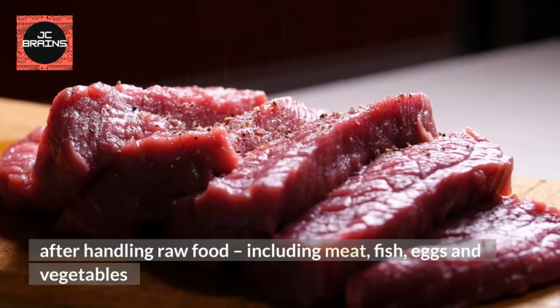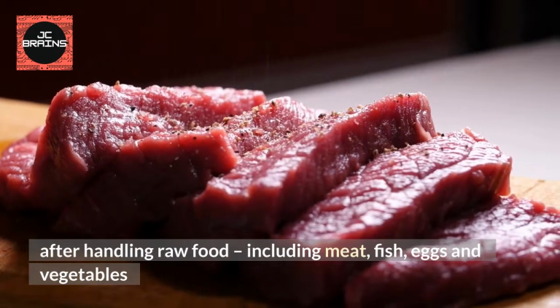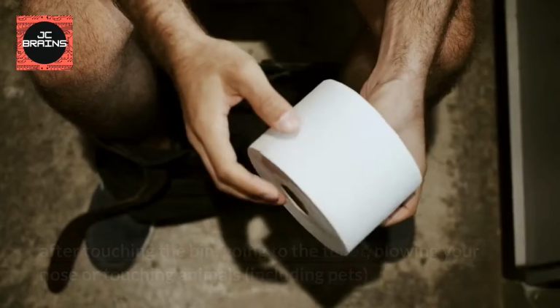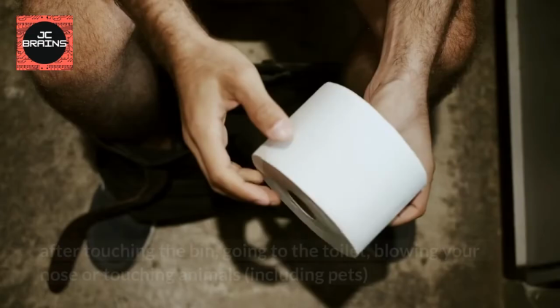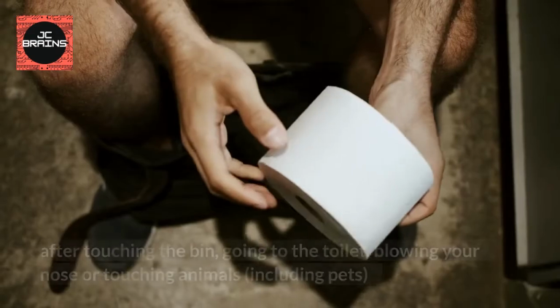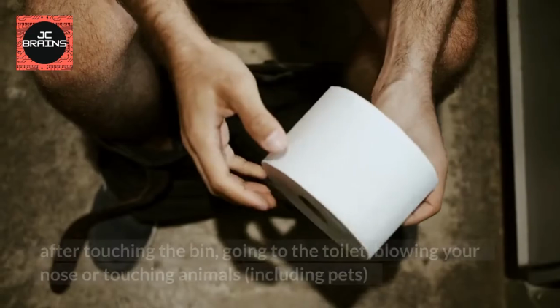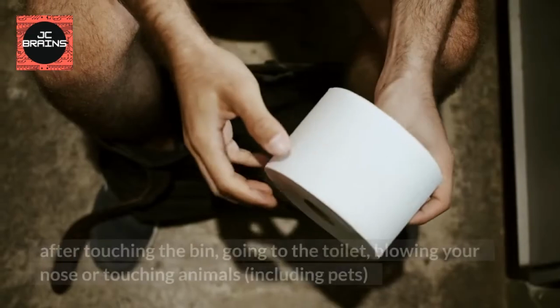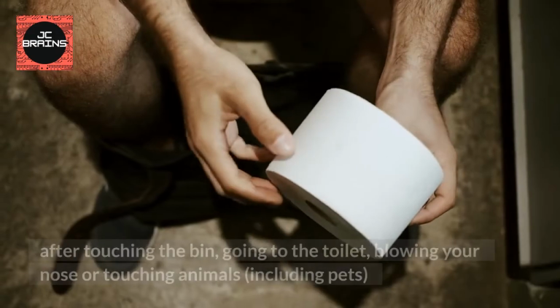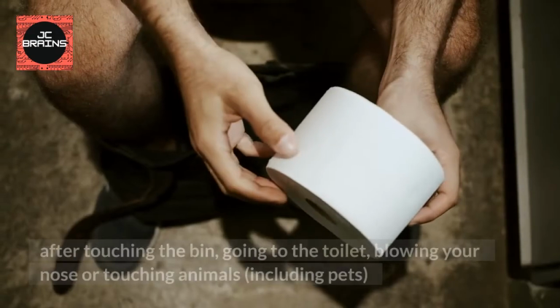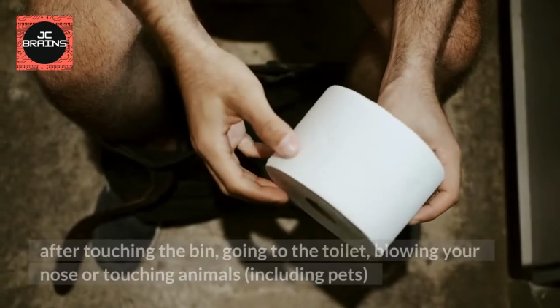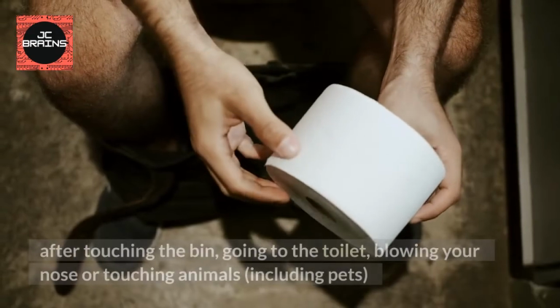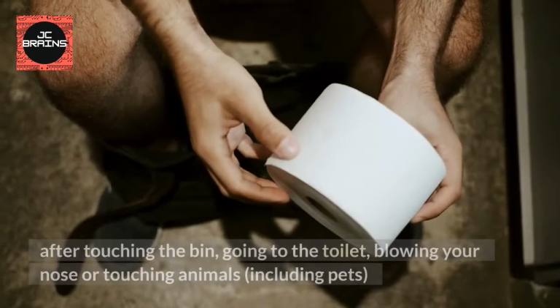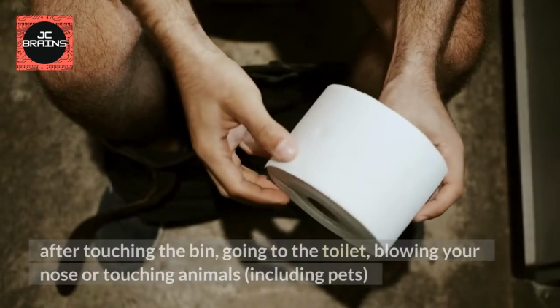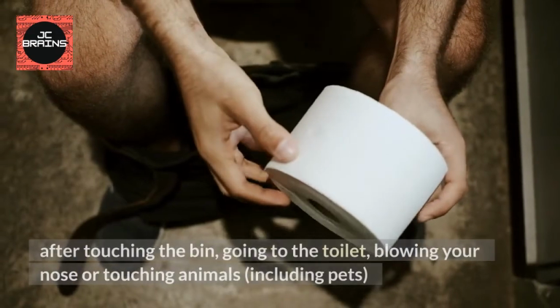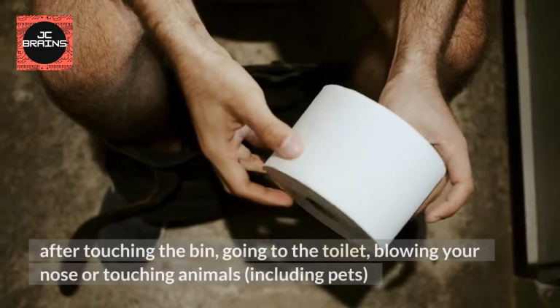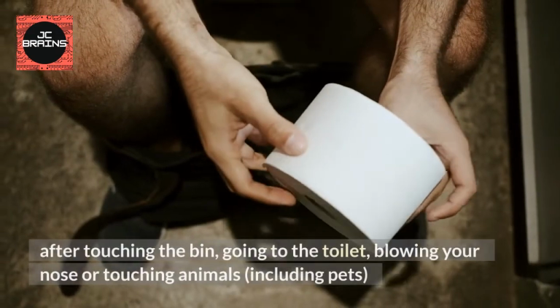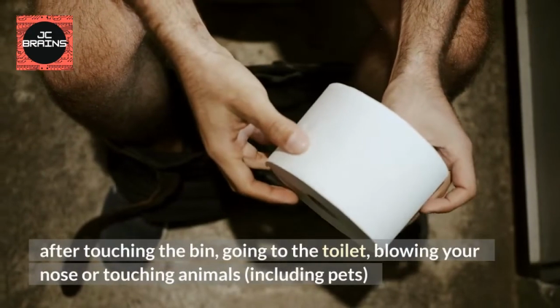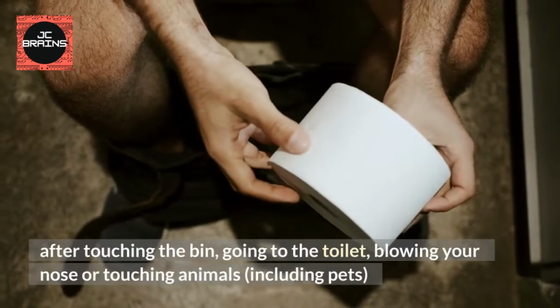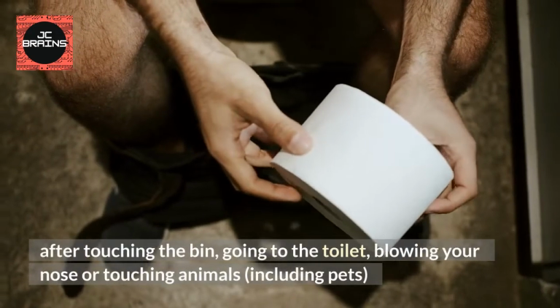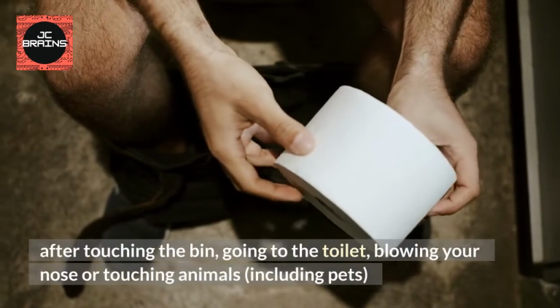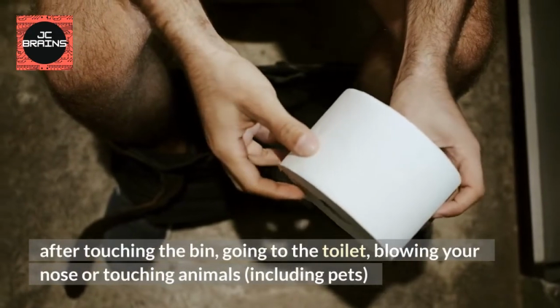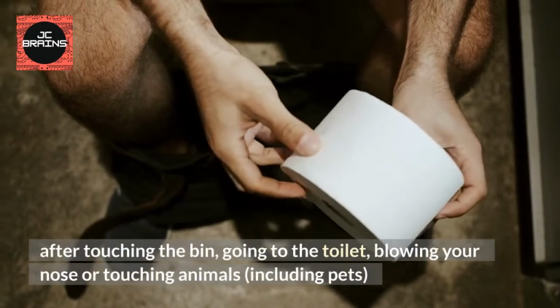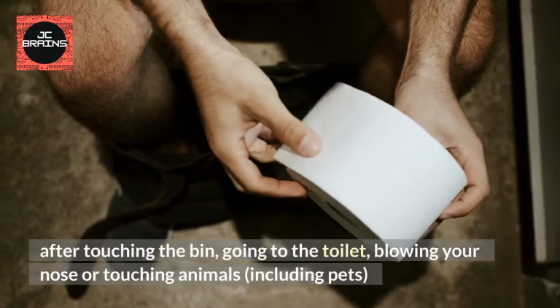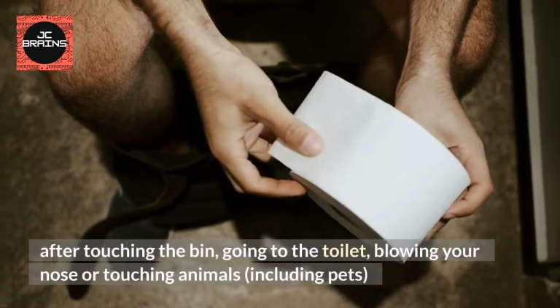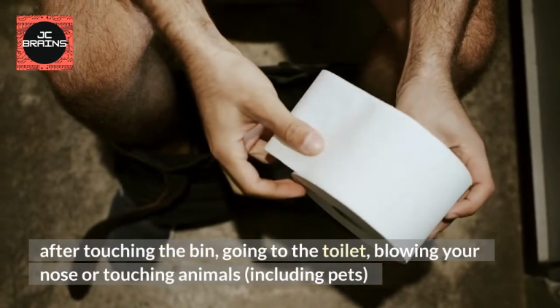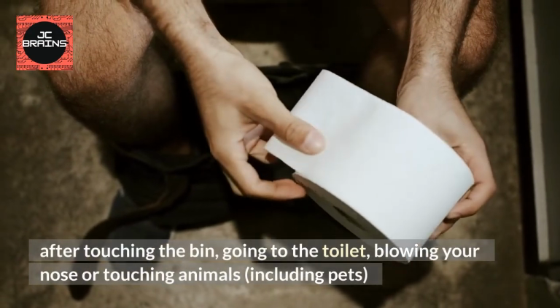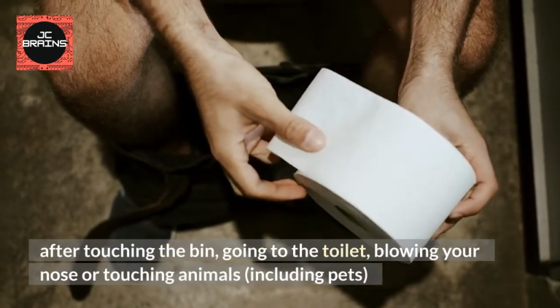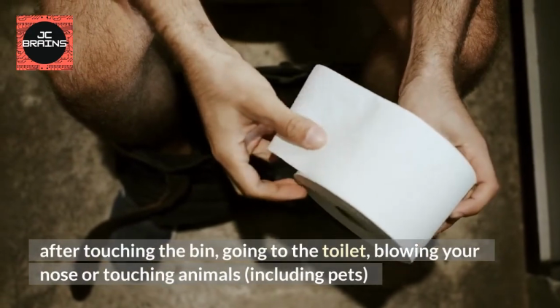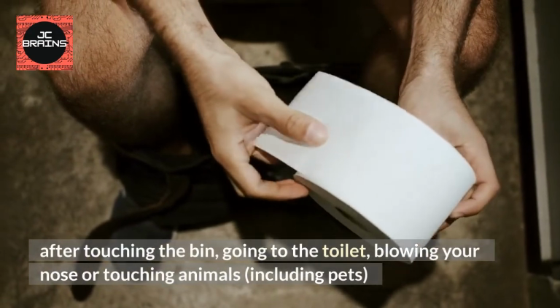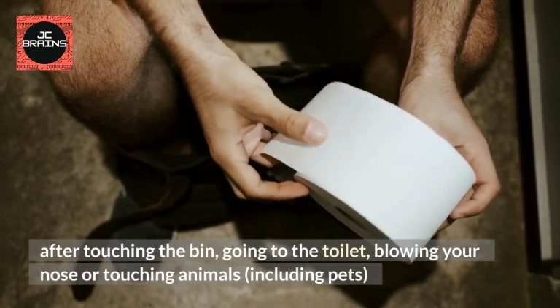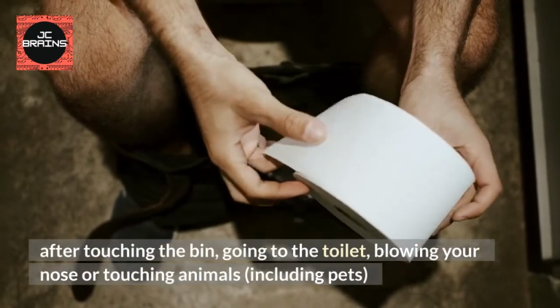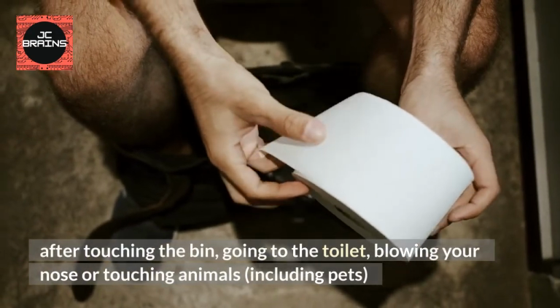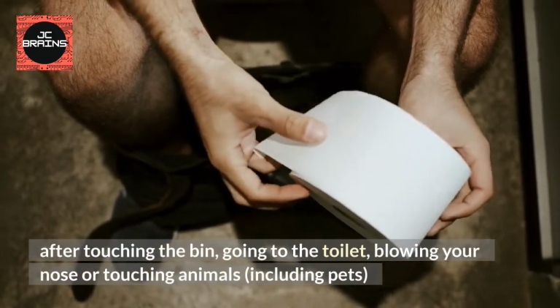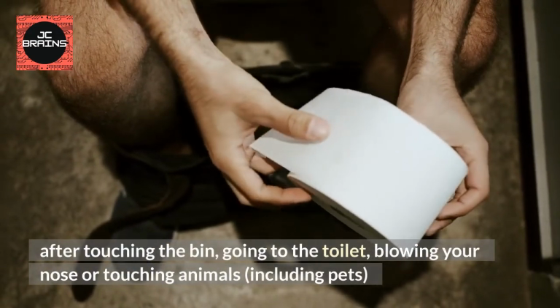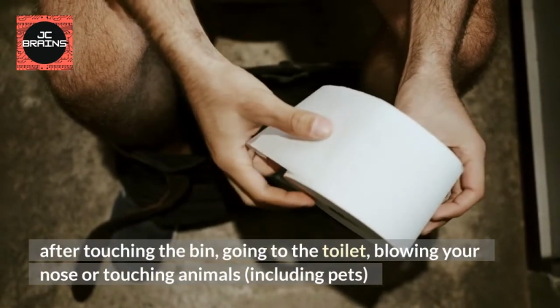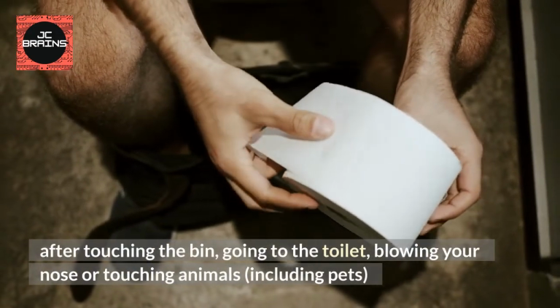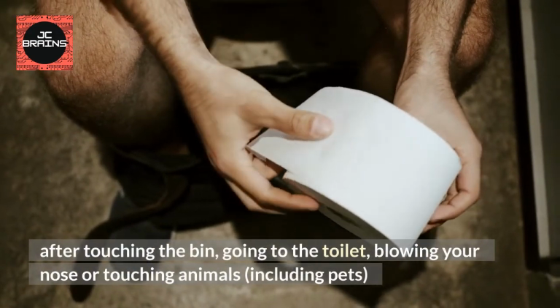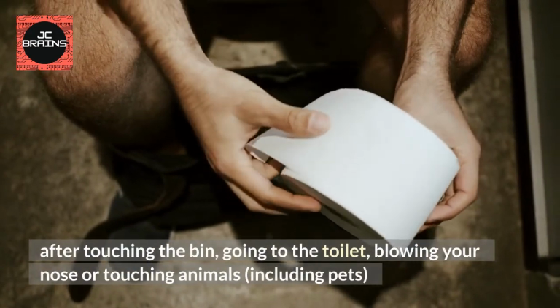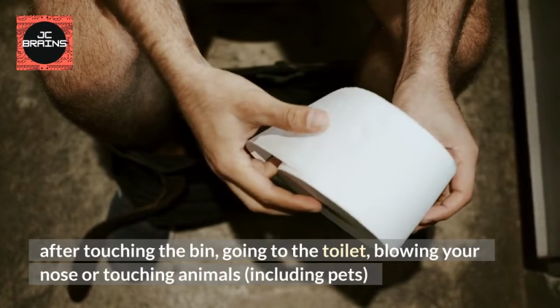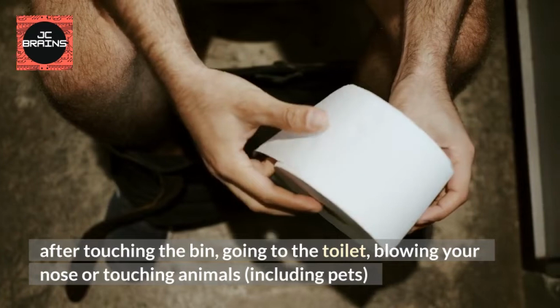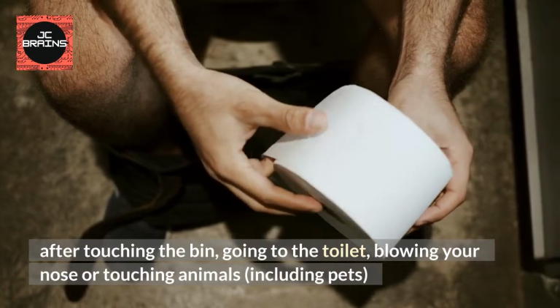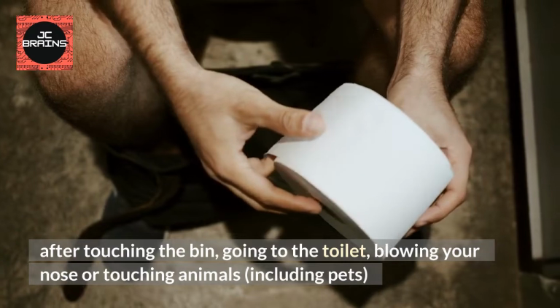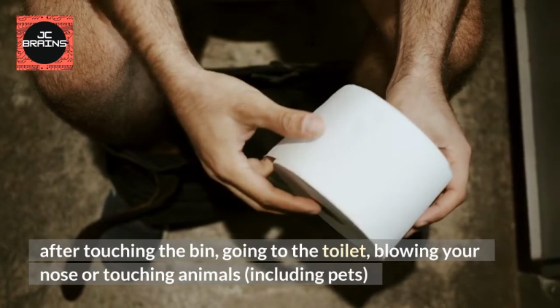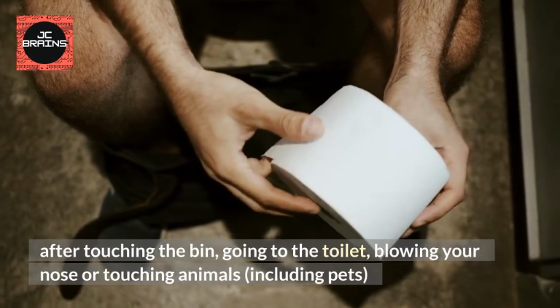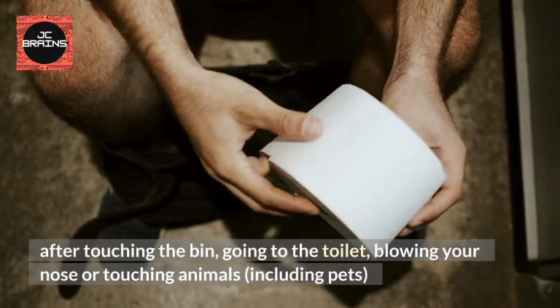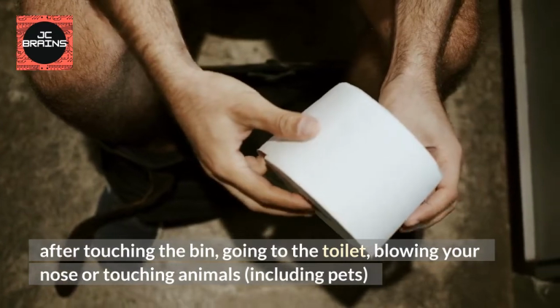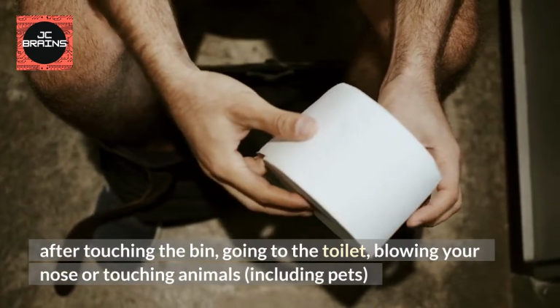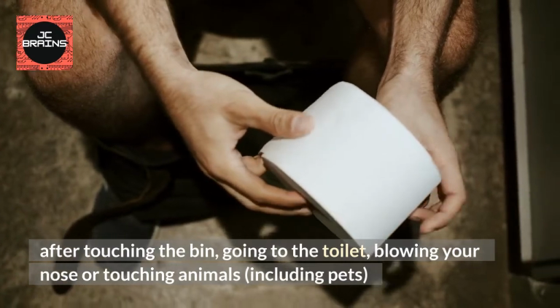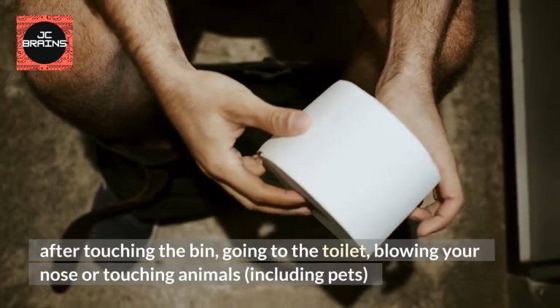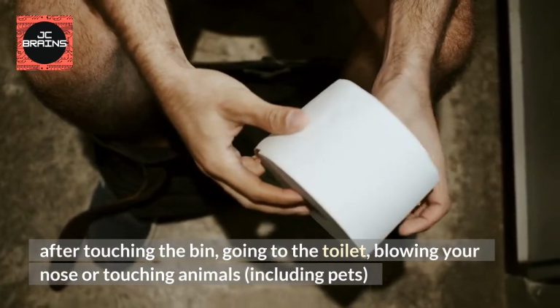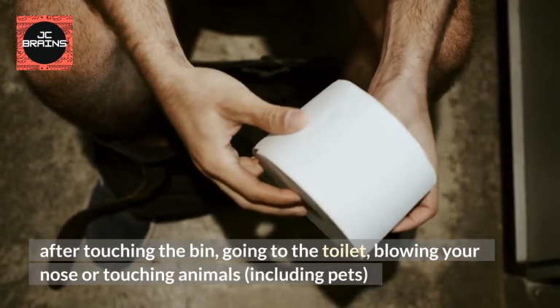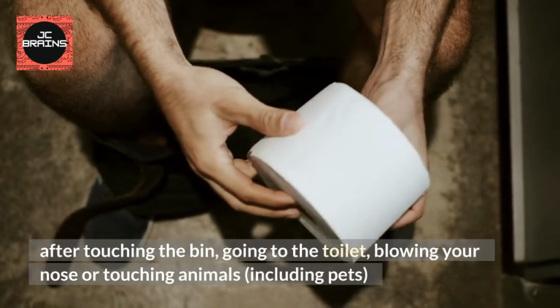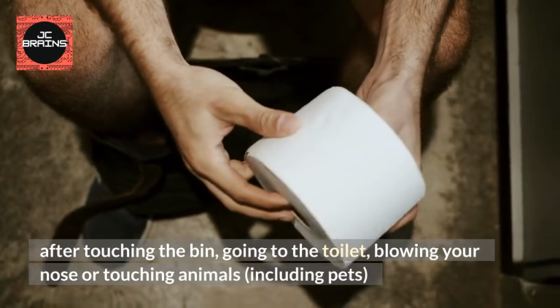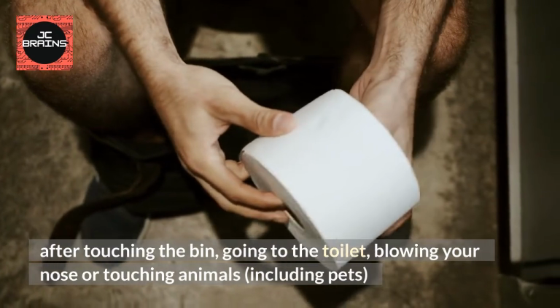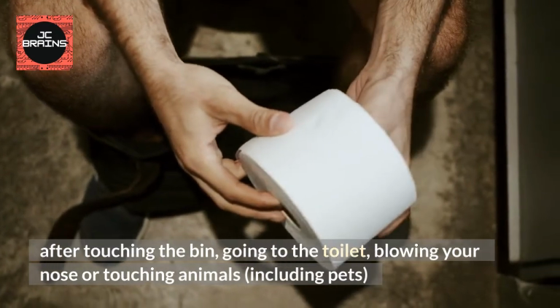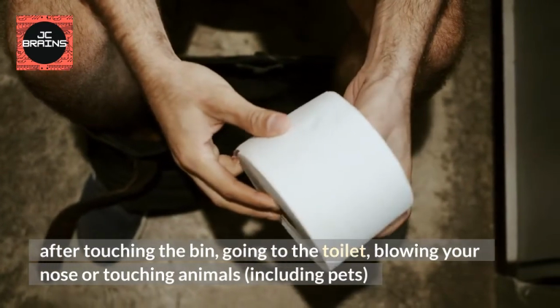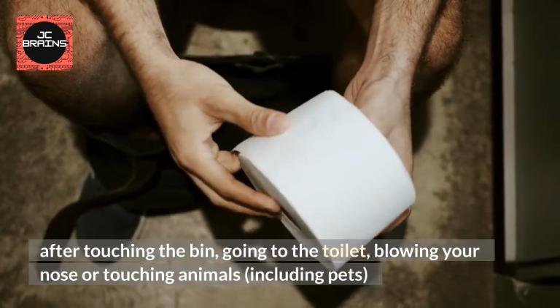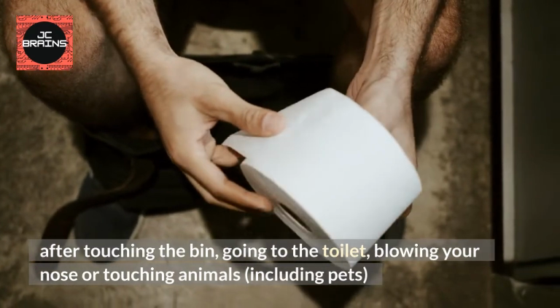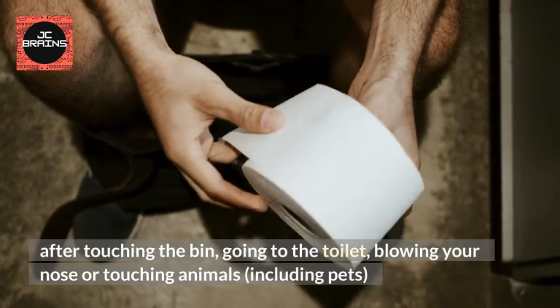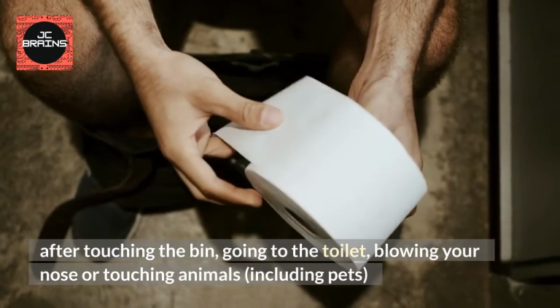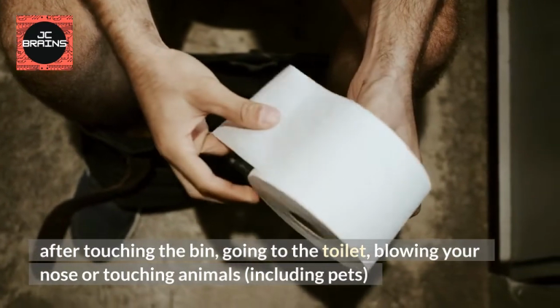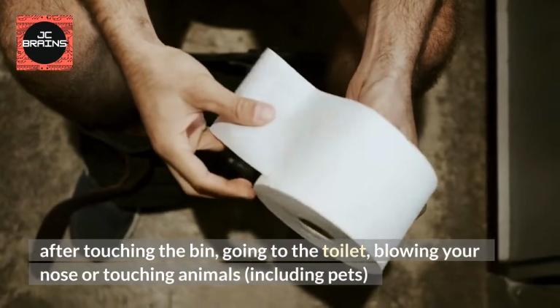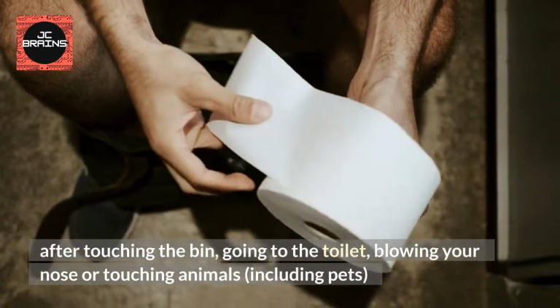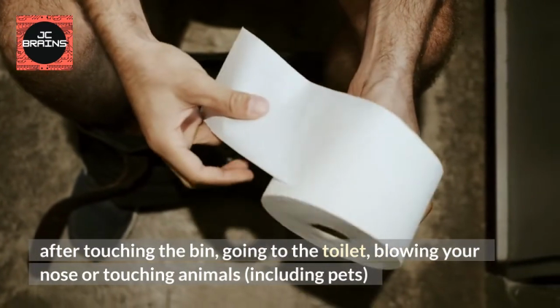Also wash your hands after touching the bin, going to the toilet, blowing your nose or touching animals, including pets.